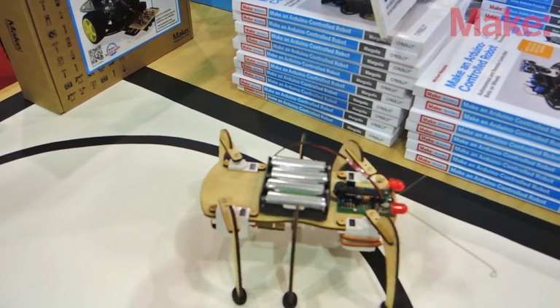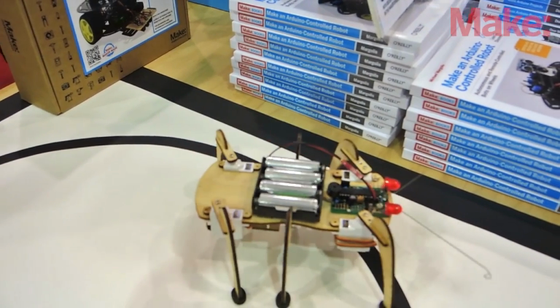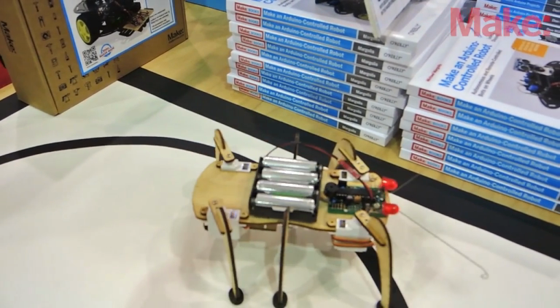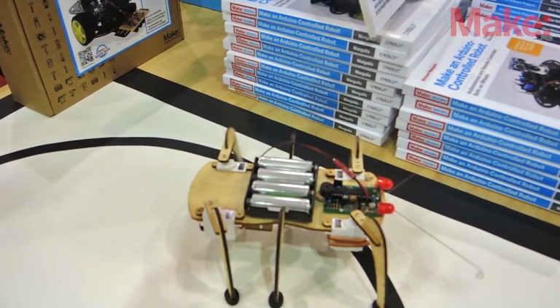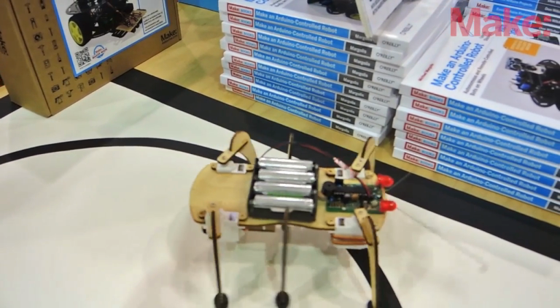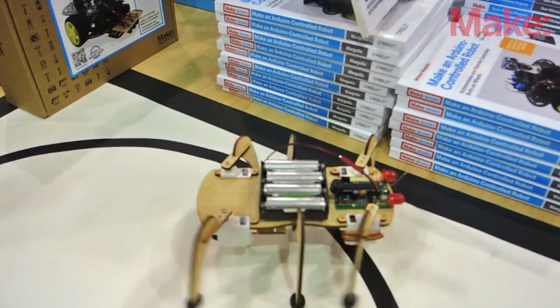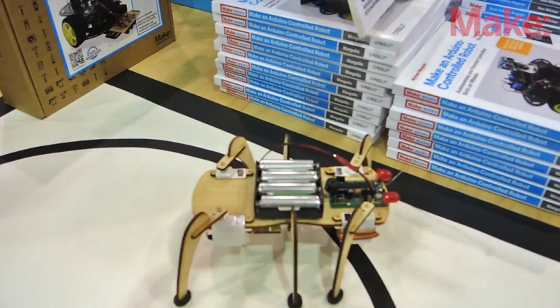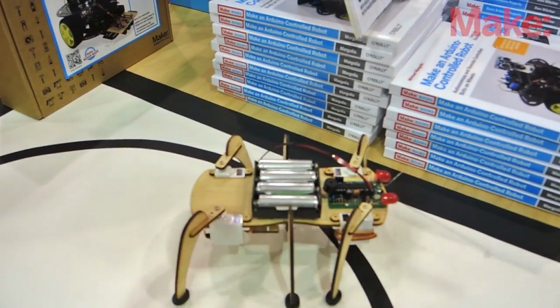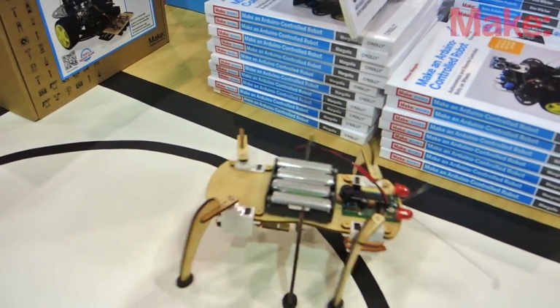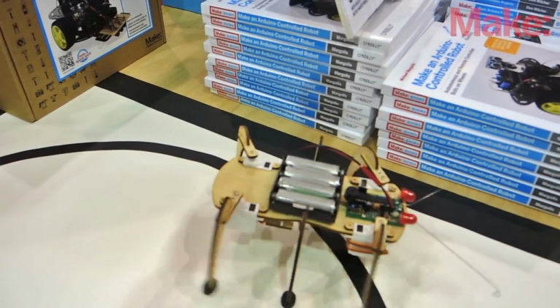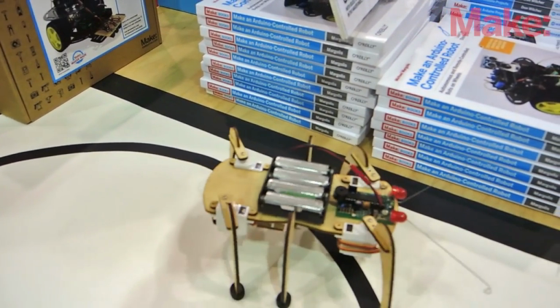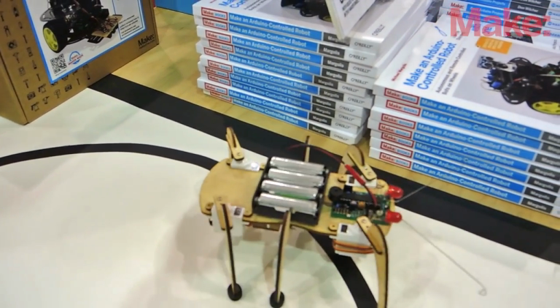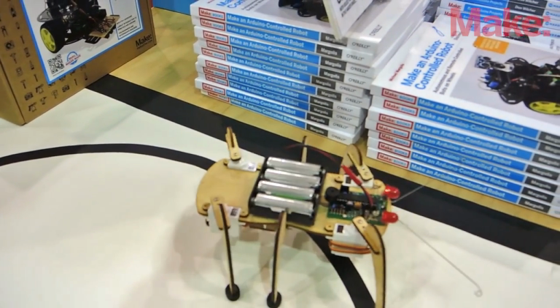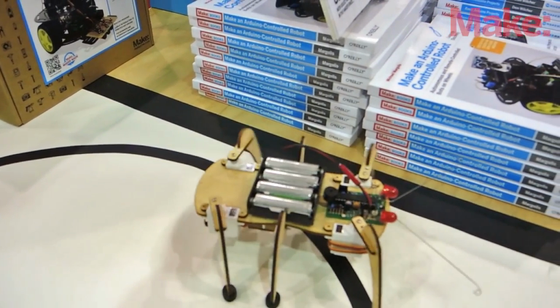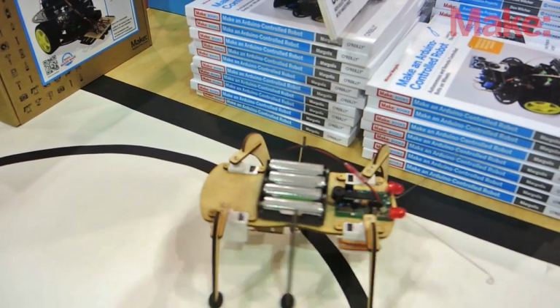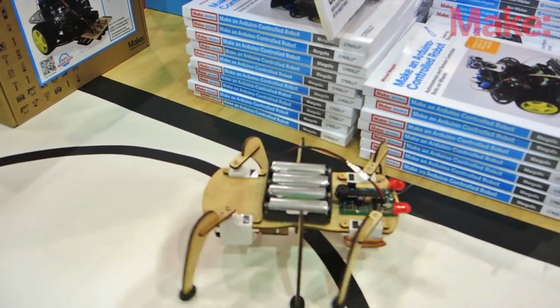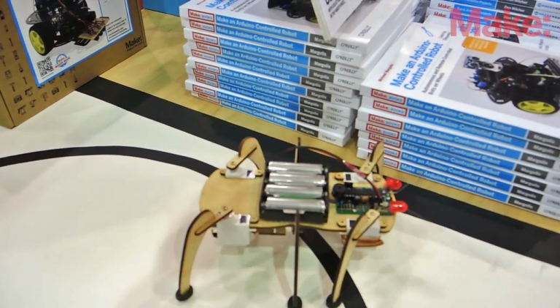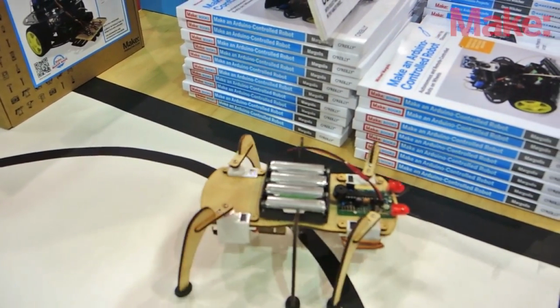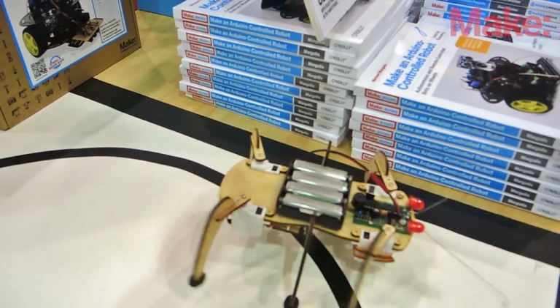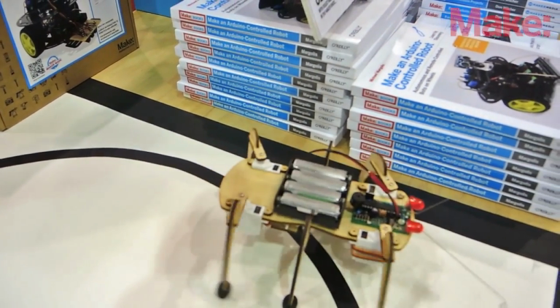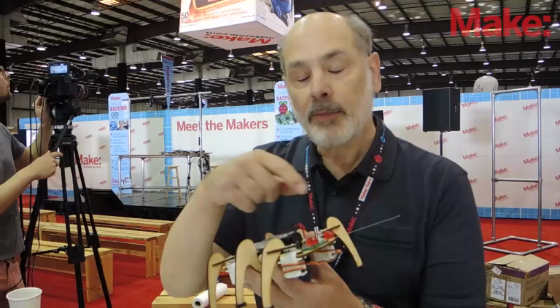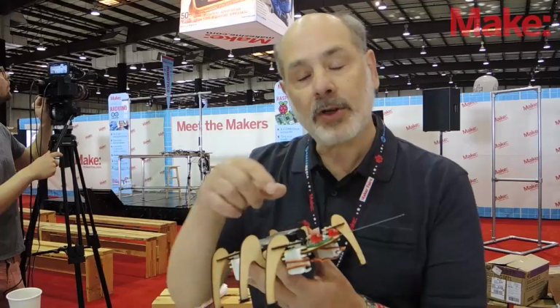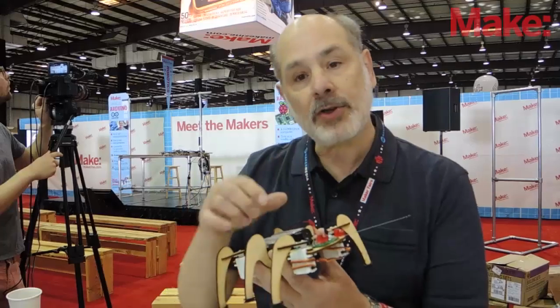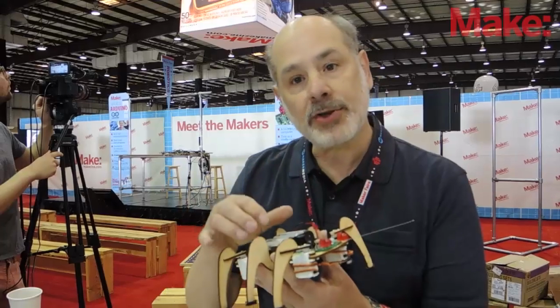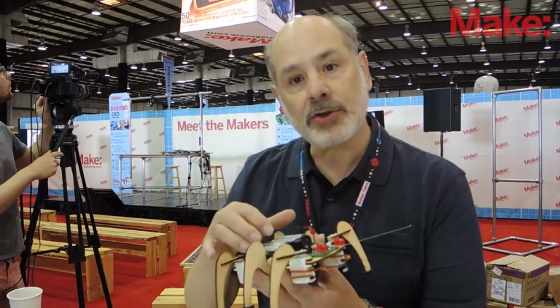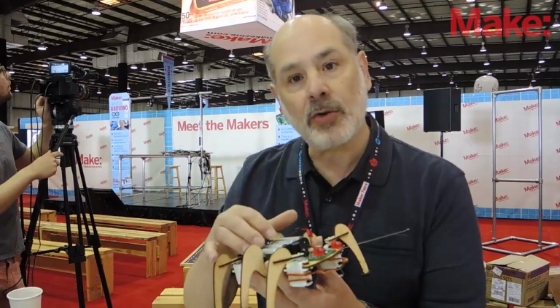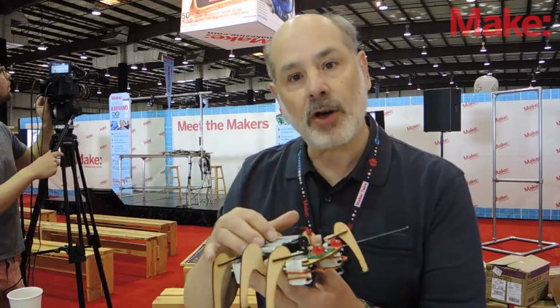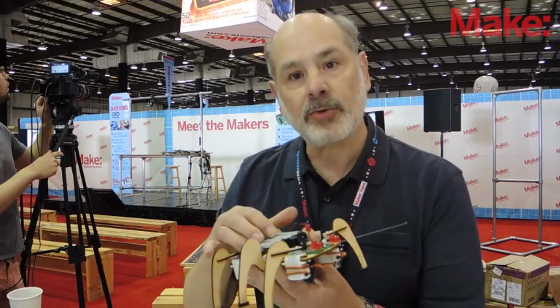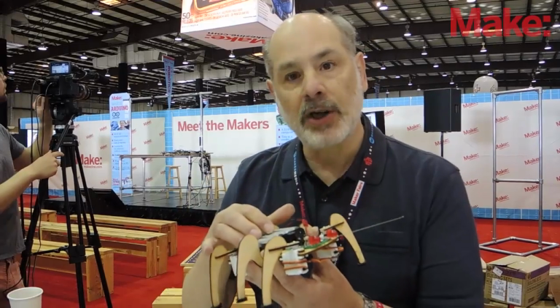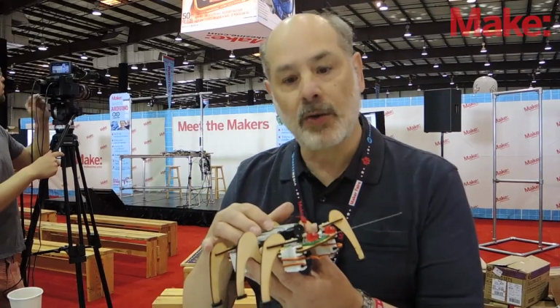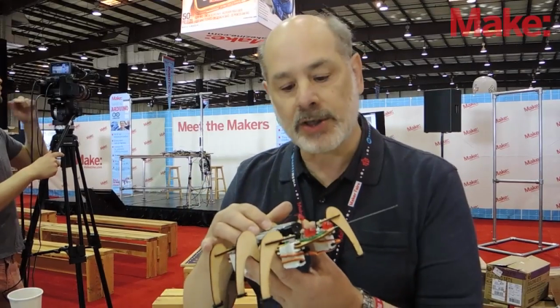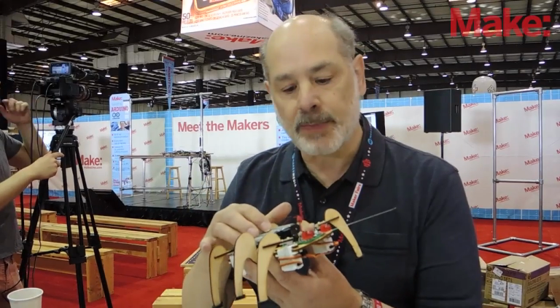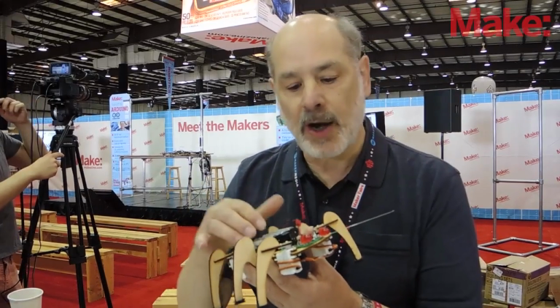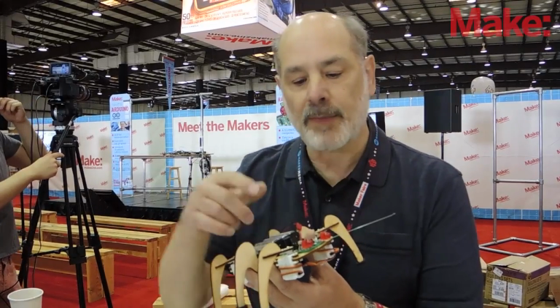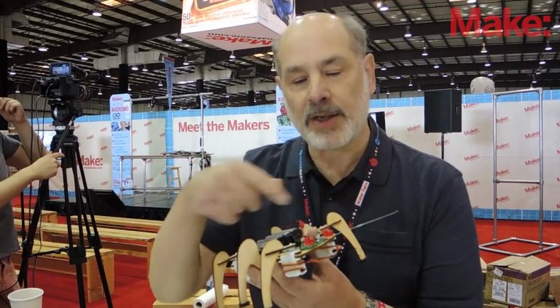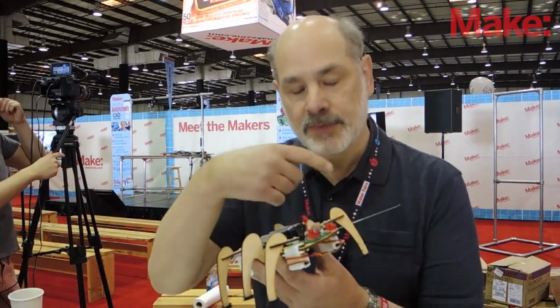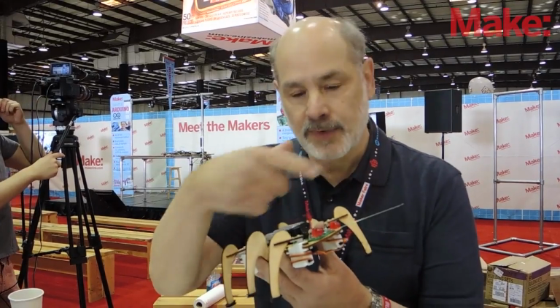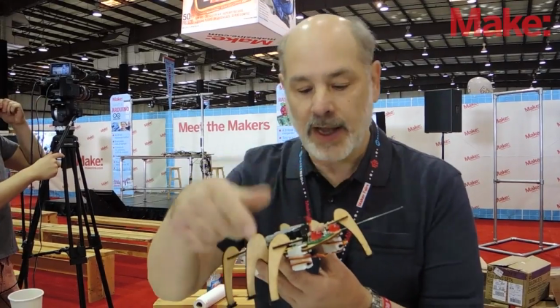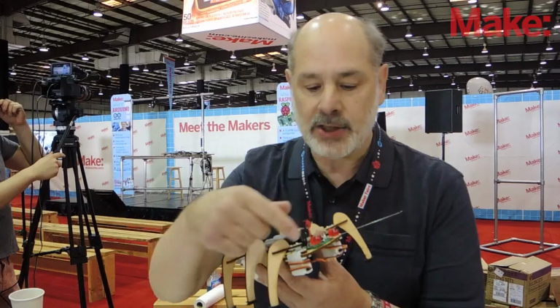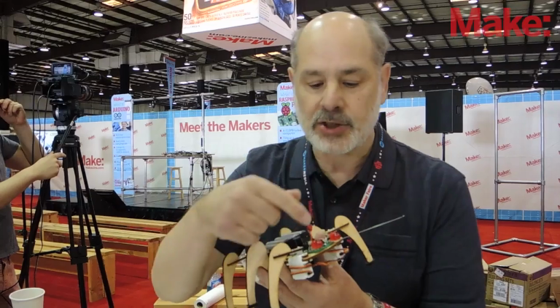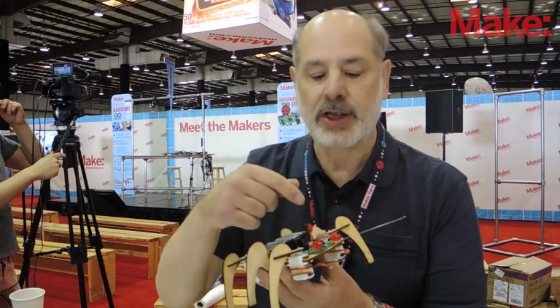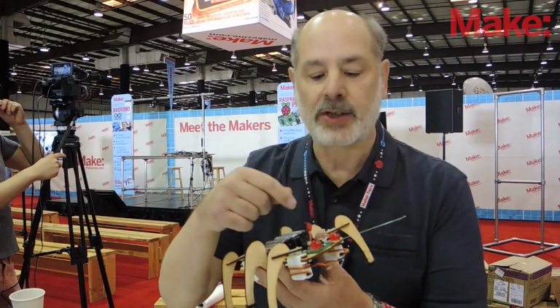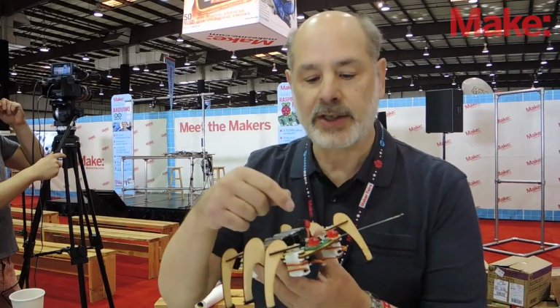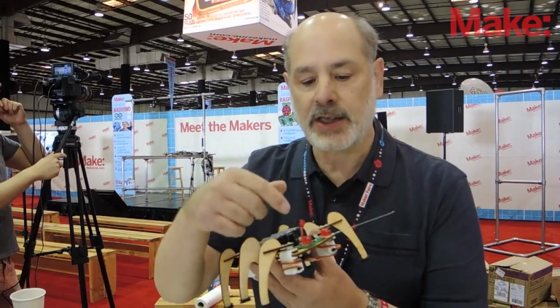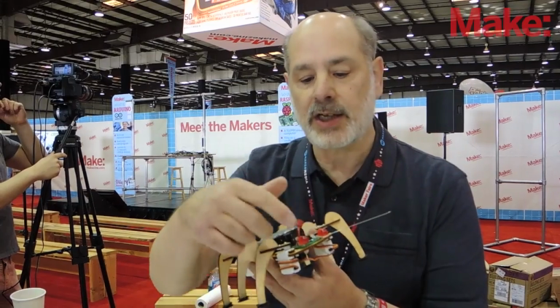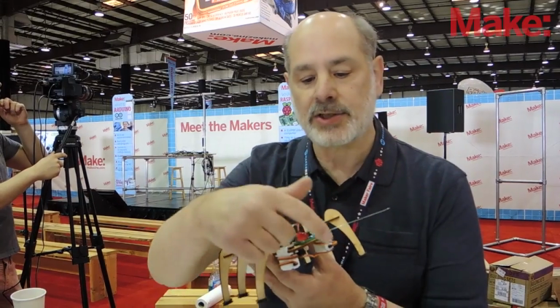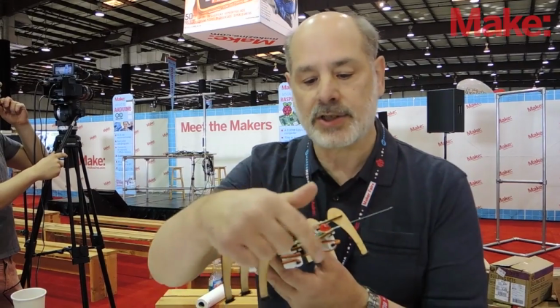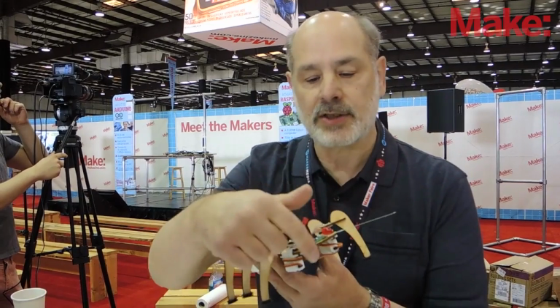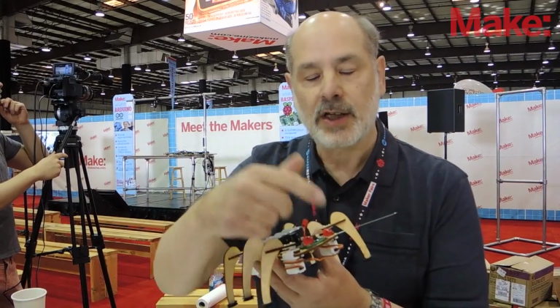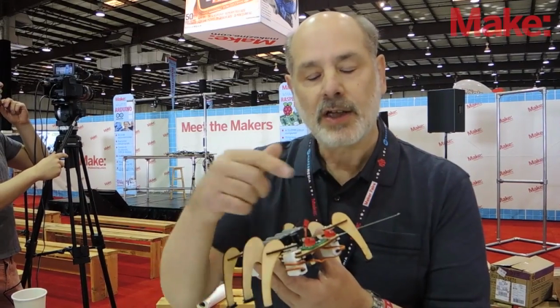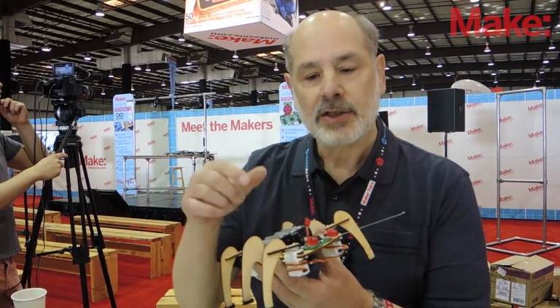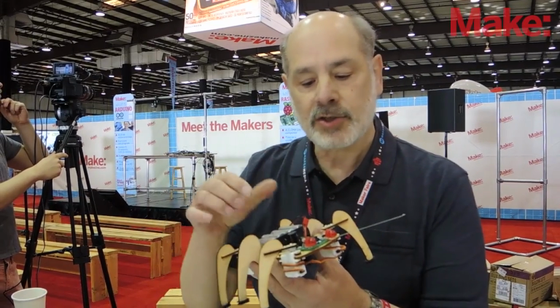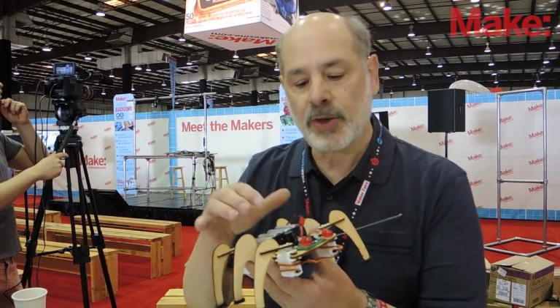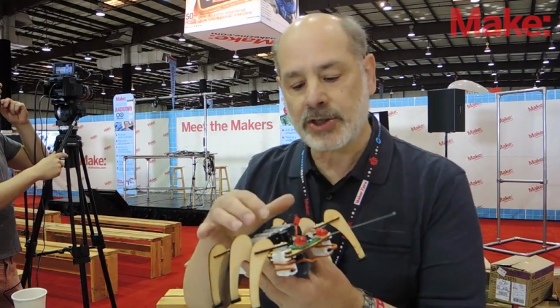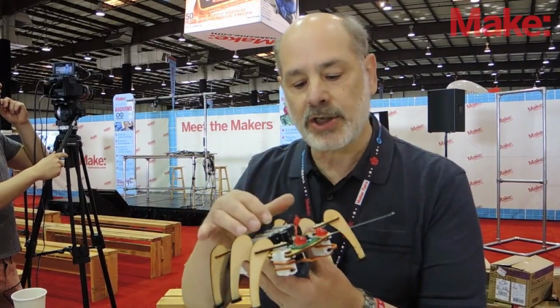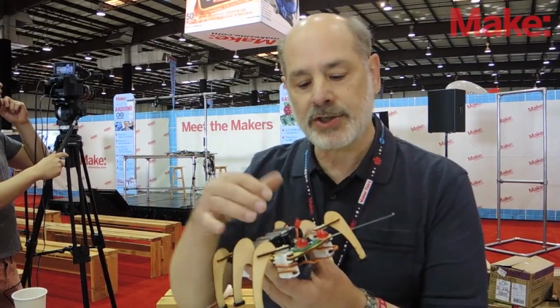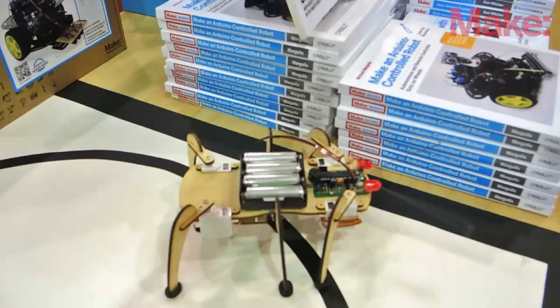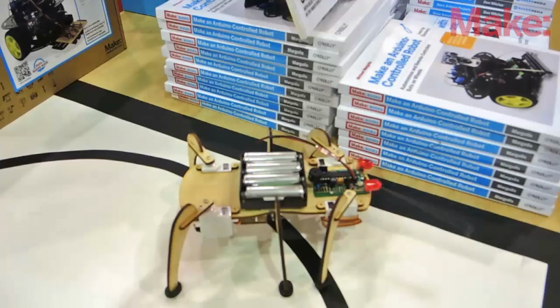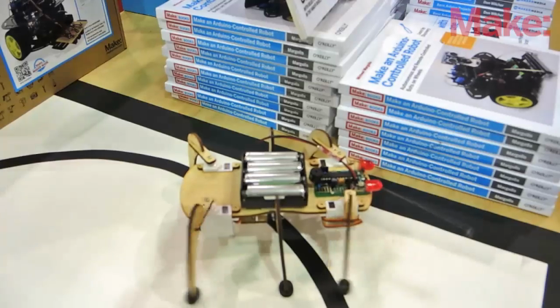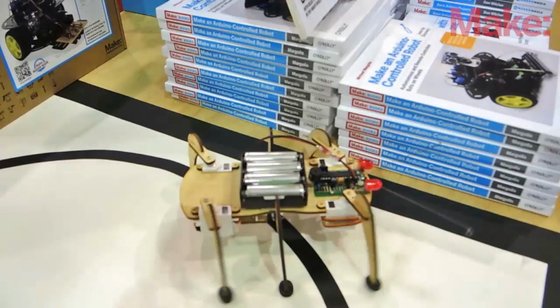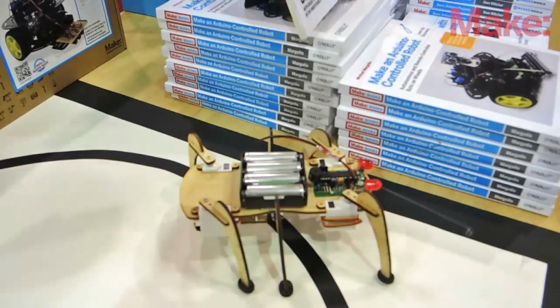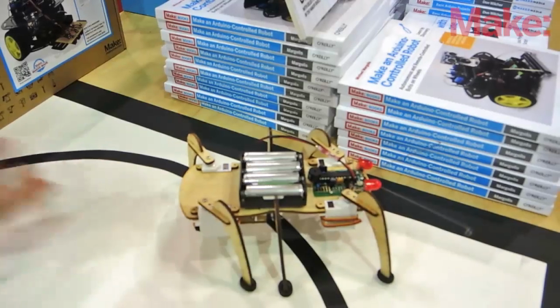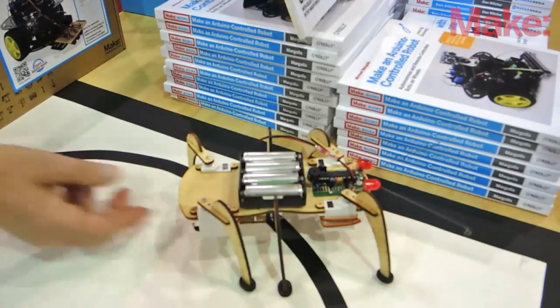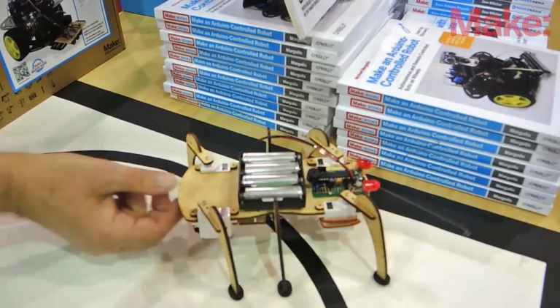With Crawlbot you can control both the robot's behavior, but also do Arduino experiments — flash LEDs and switches and new sensors.